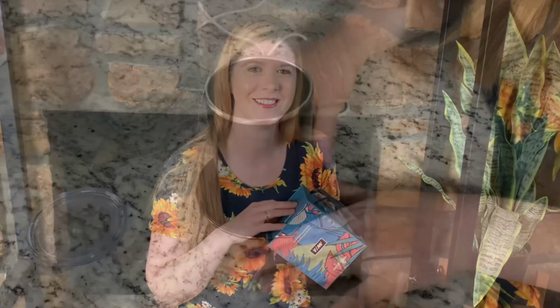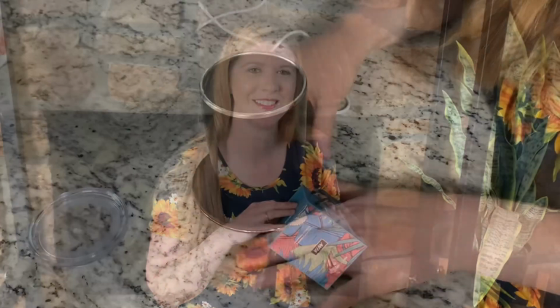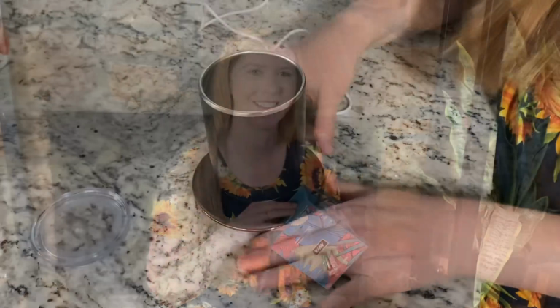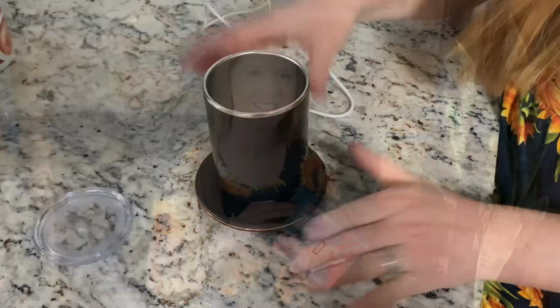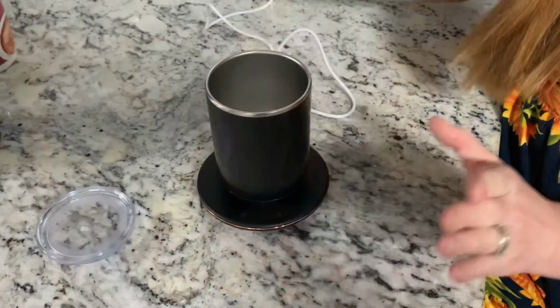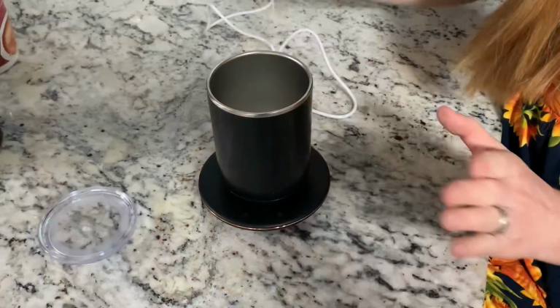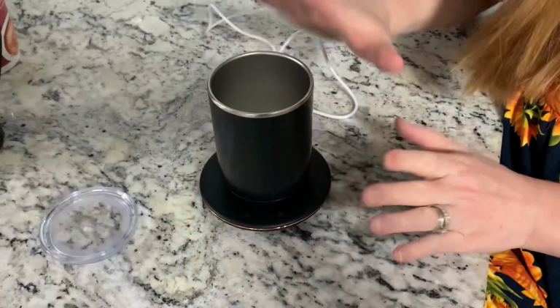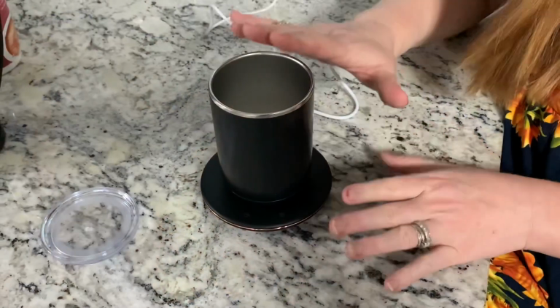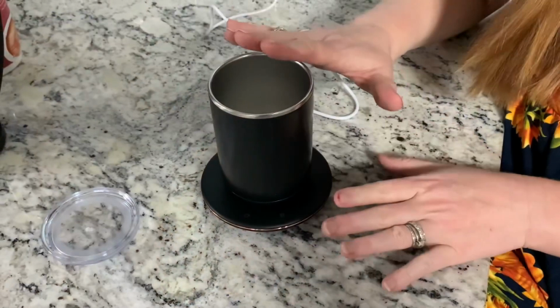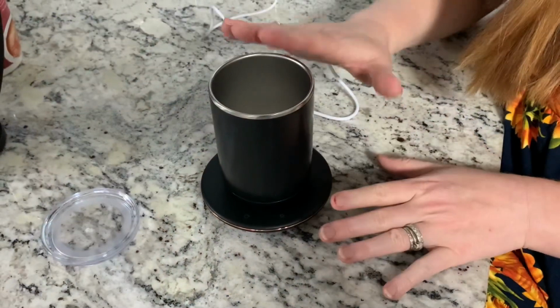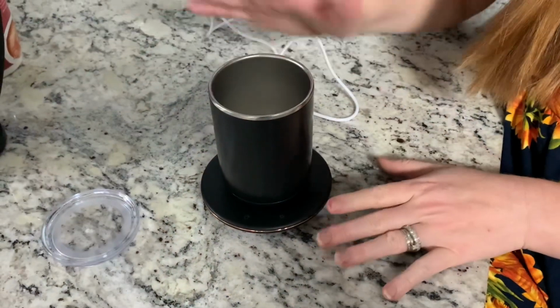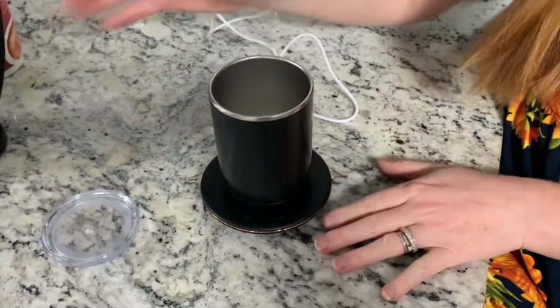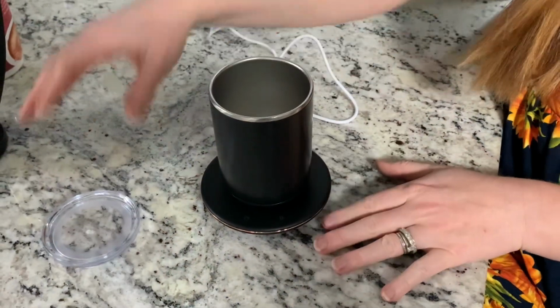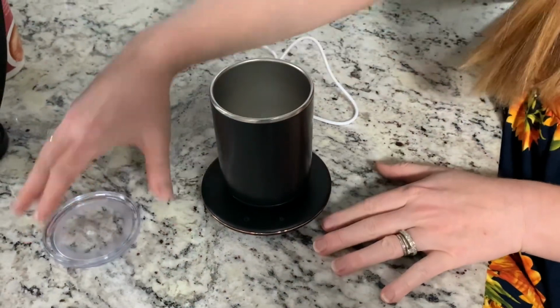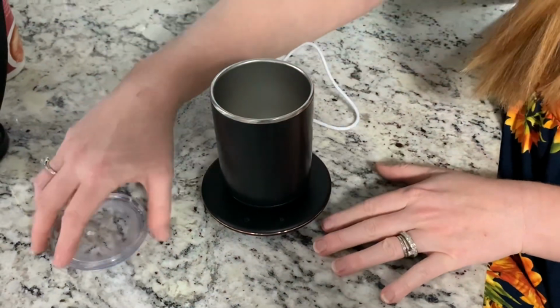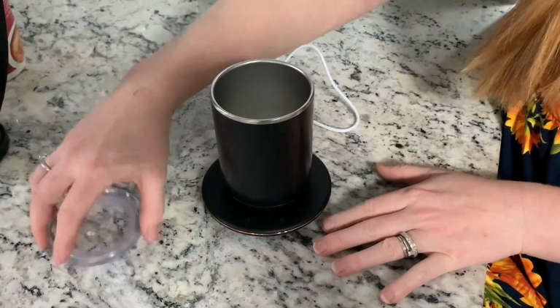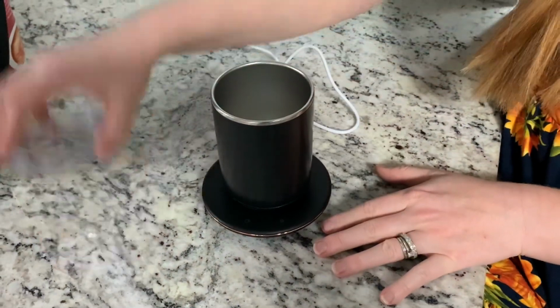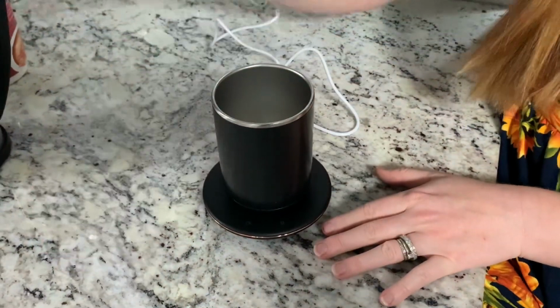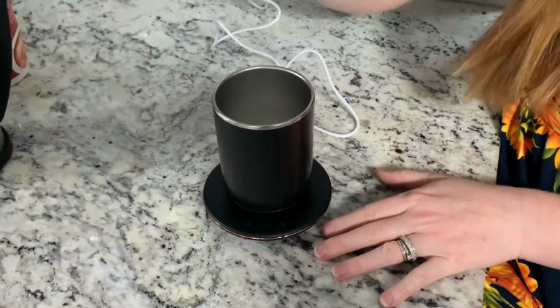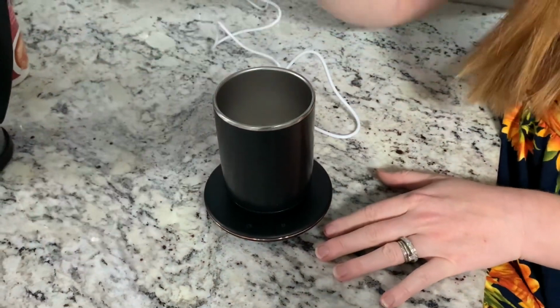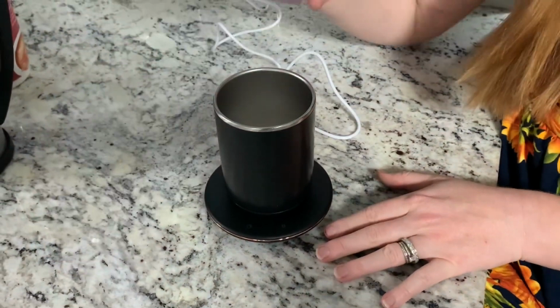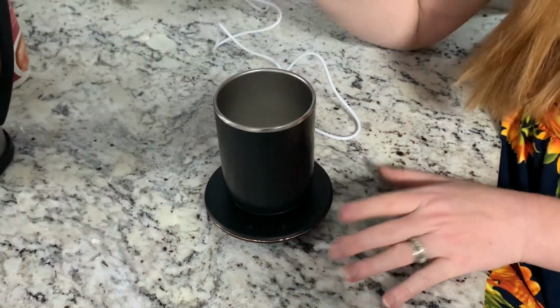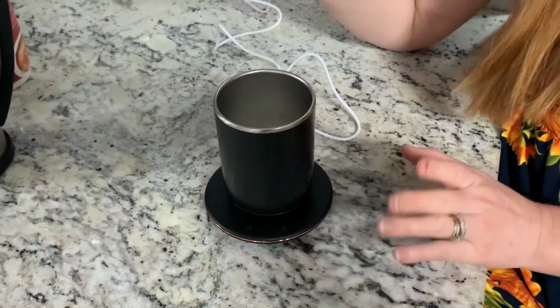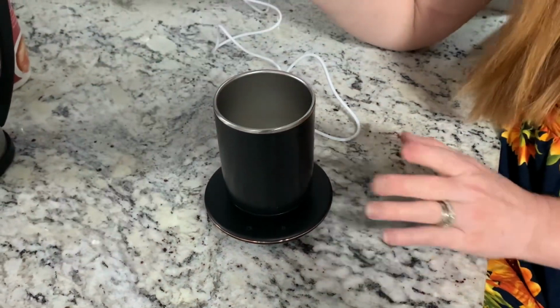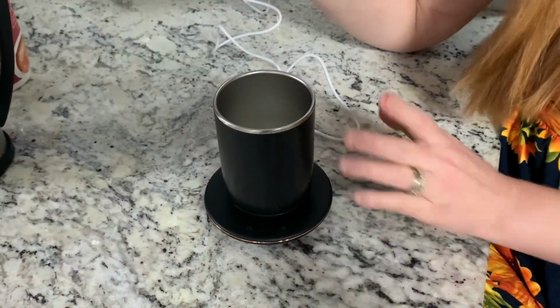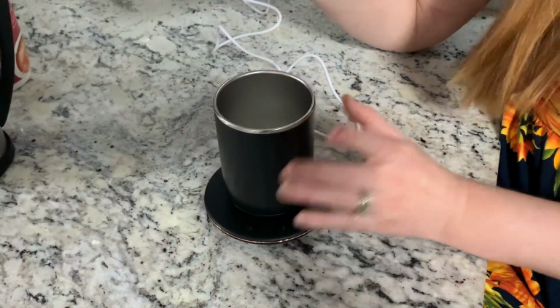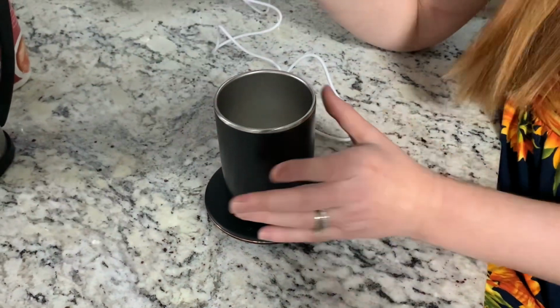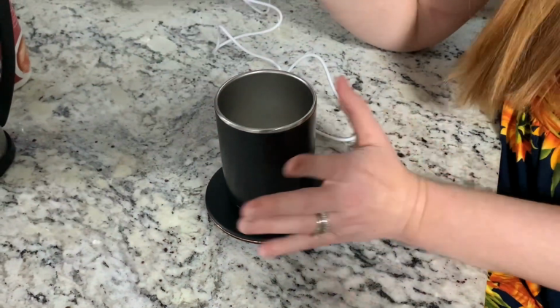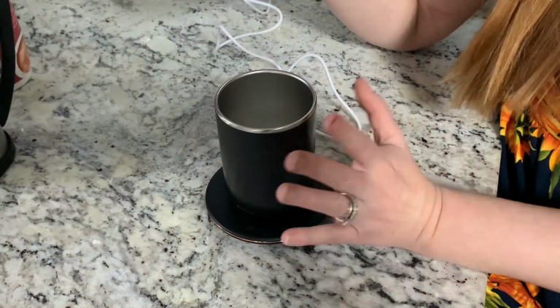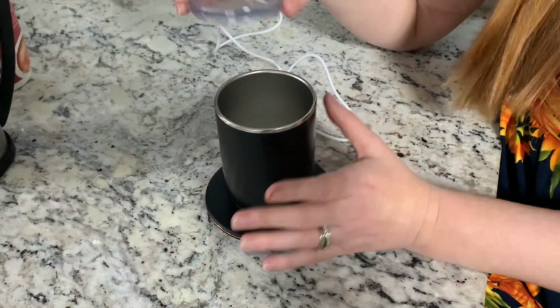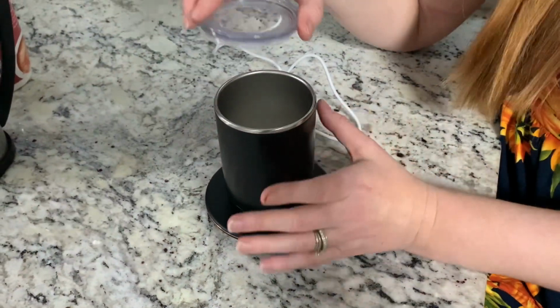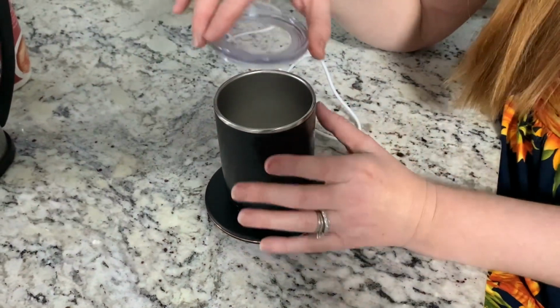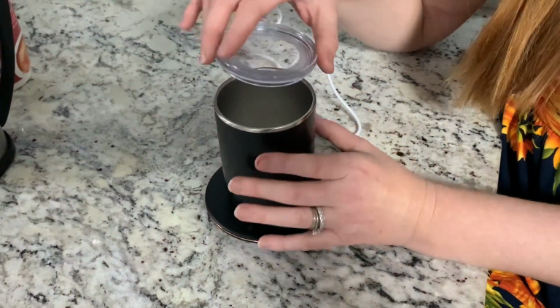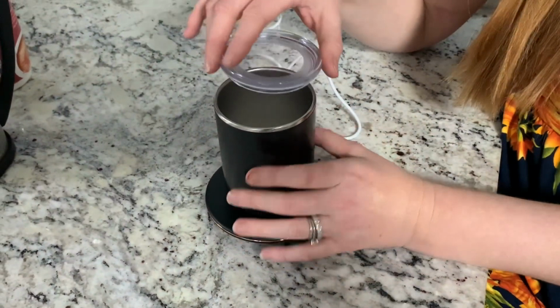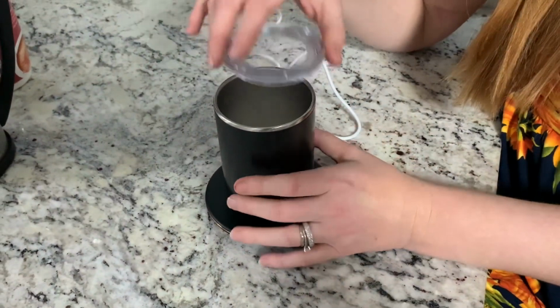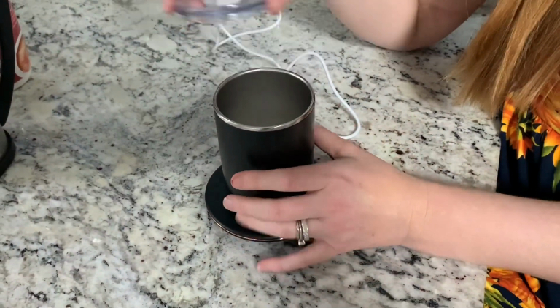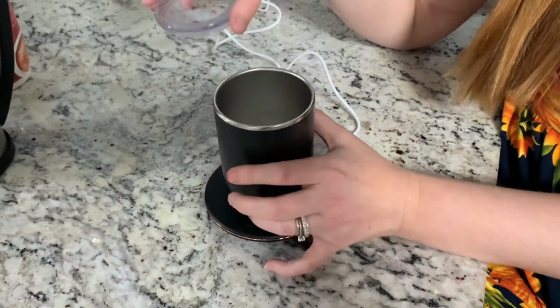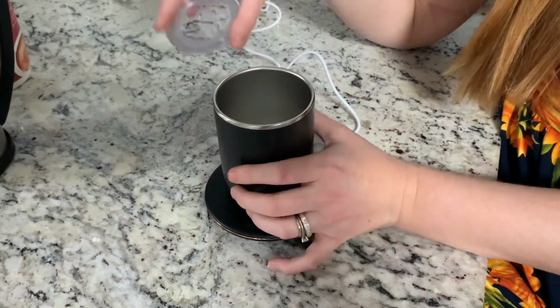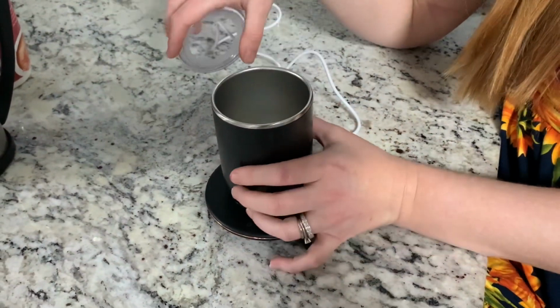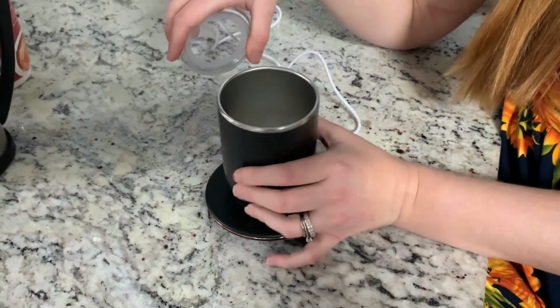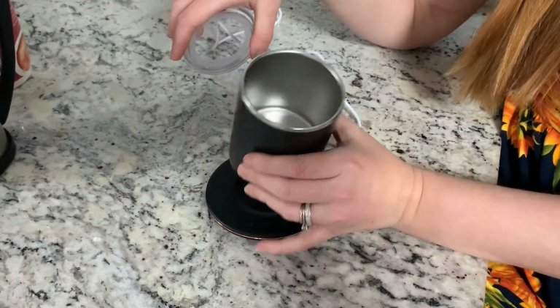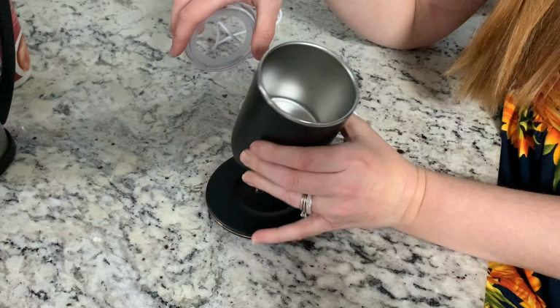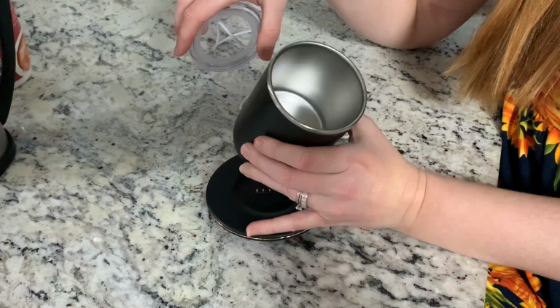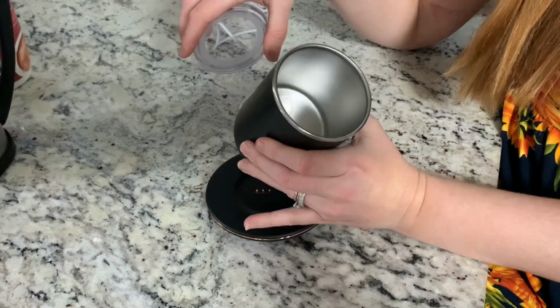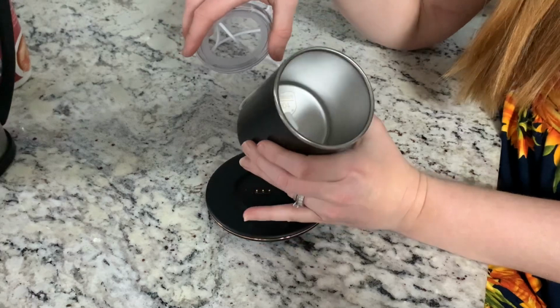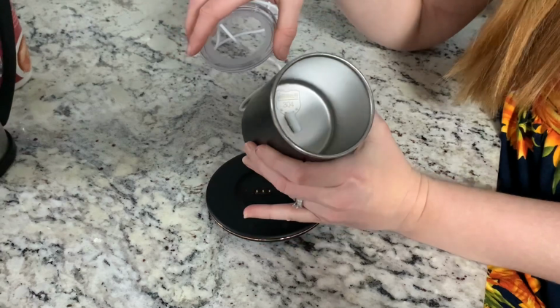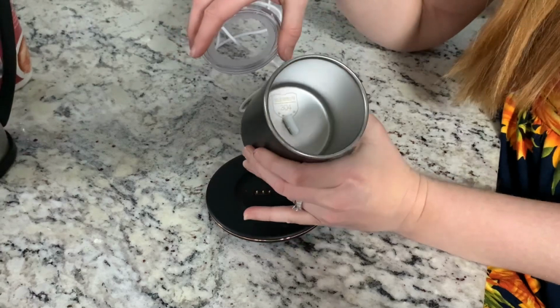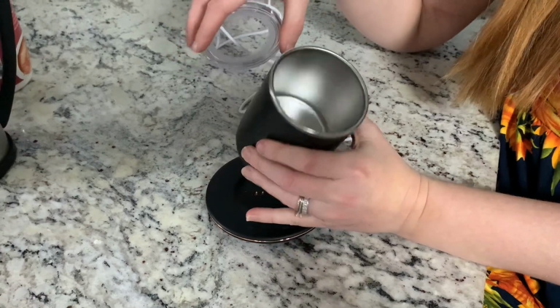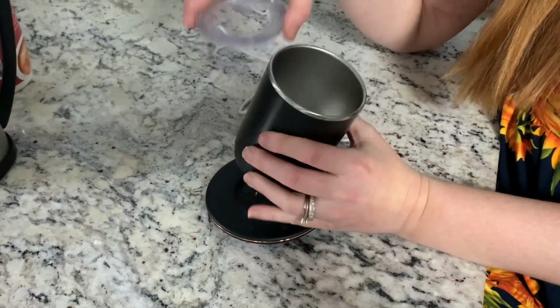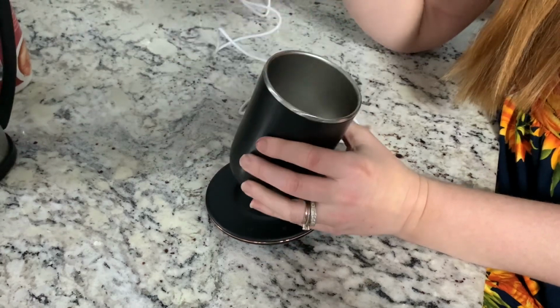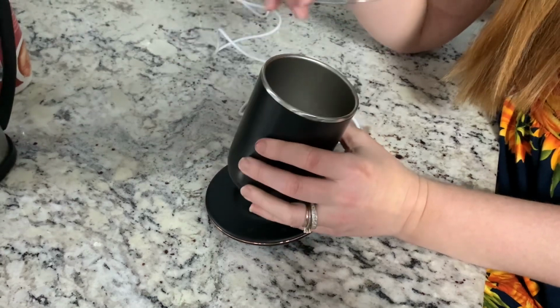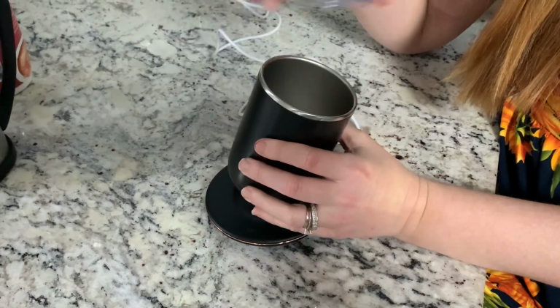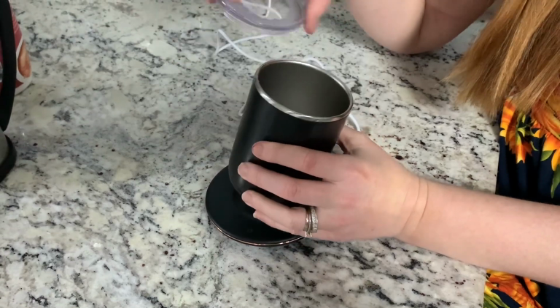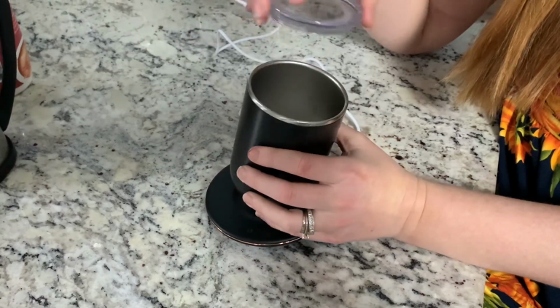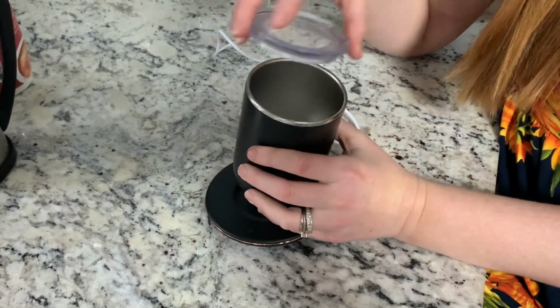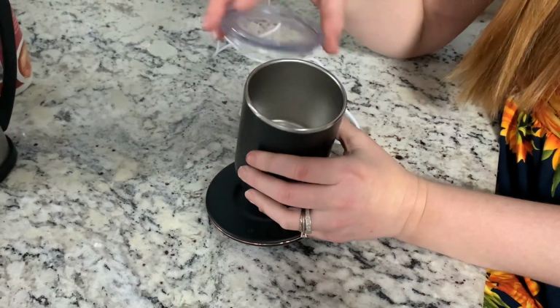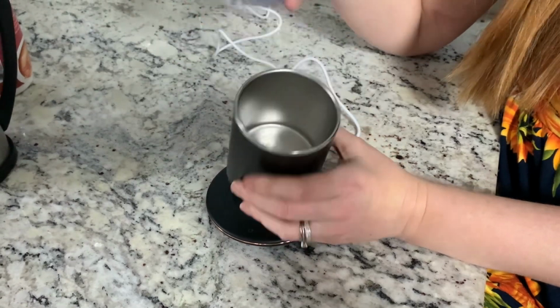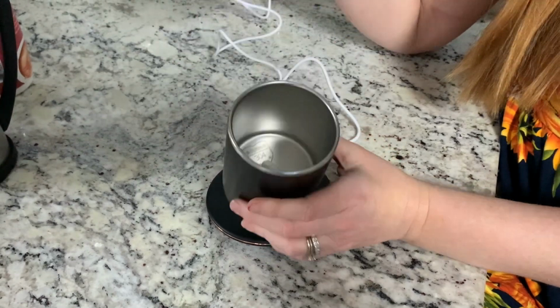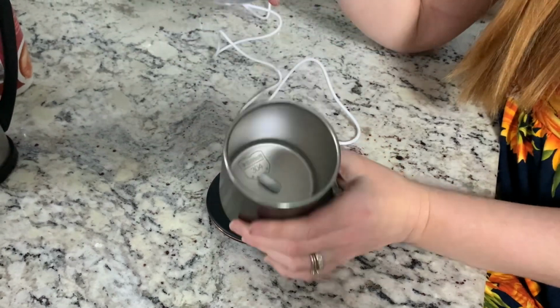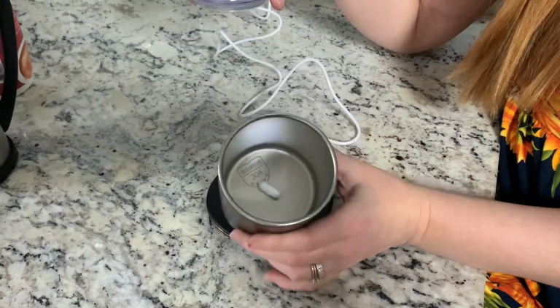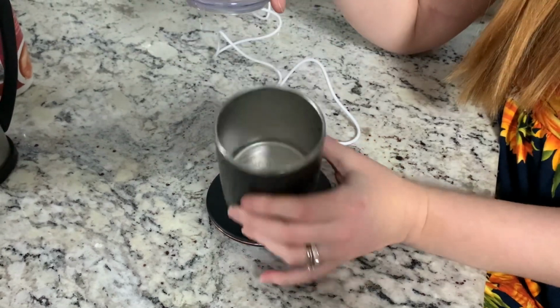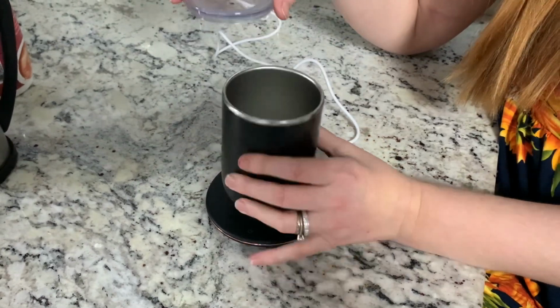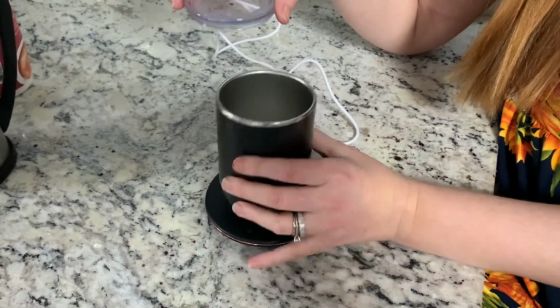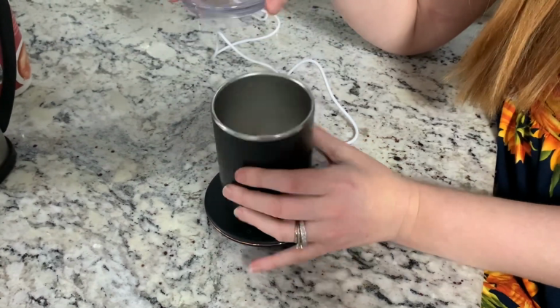I've got my little coffee cup here, and you could use it for hot cocoa or tea — anything that you want to mix up.